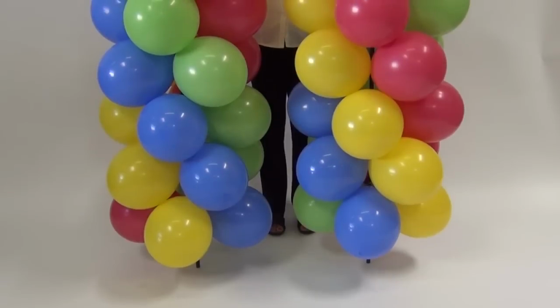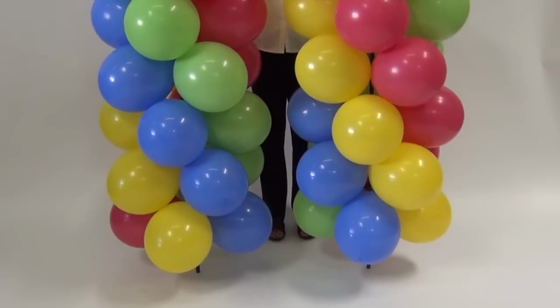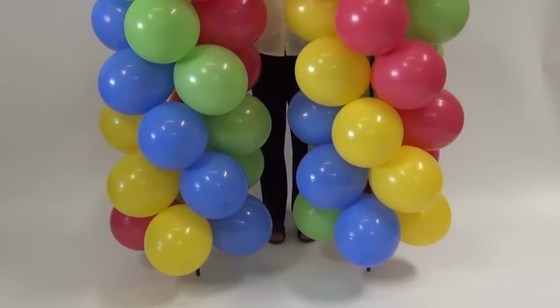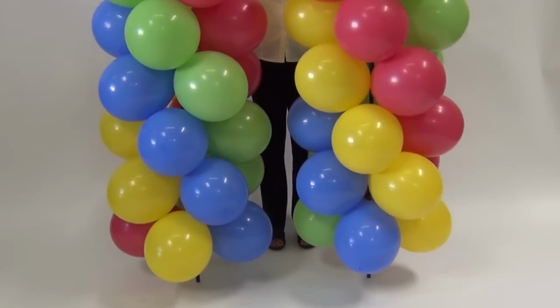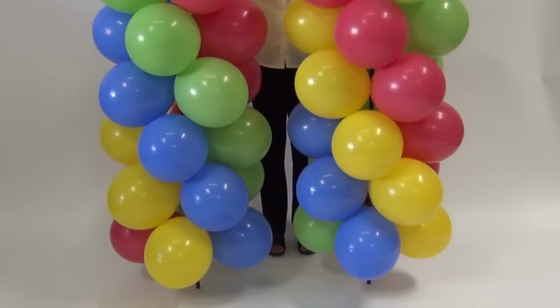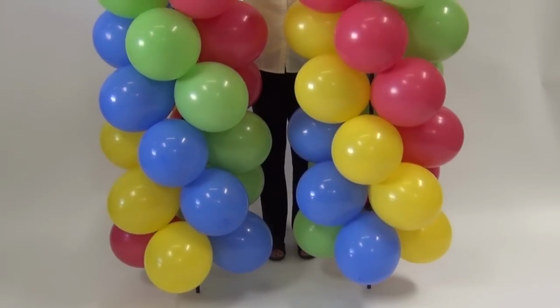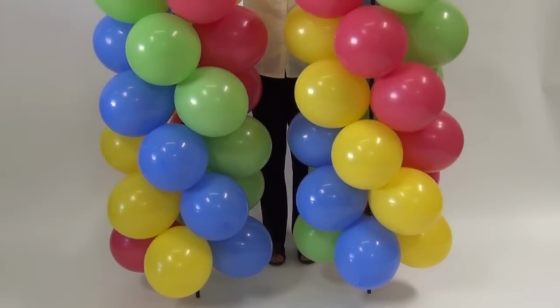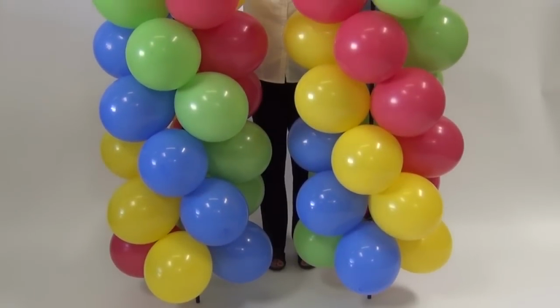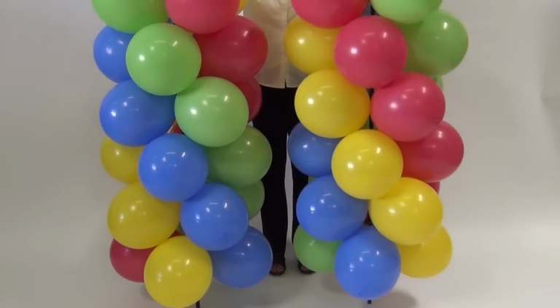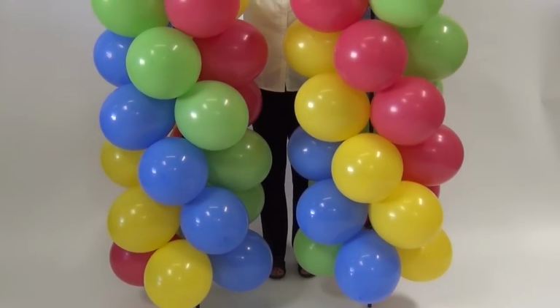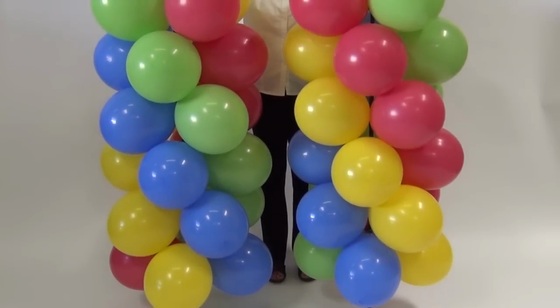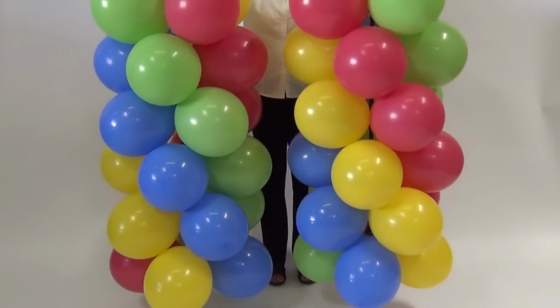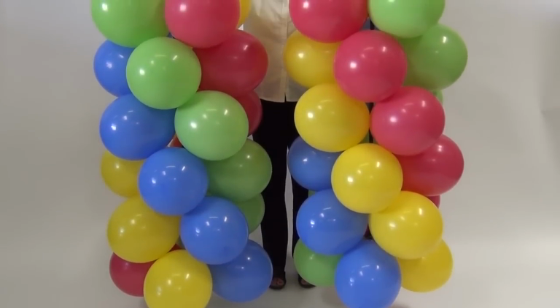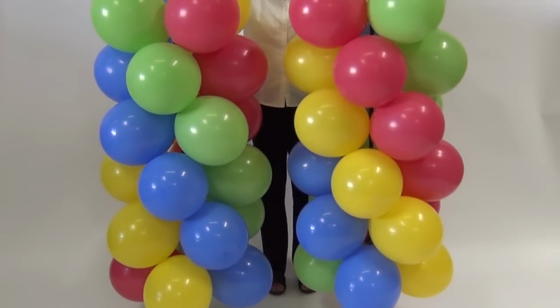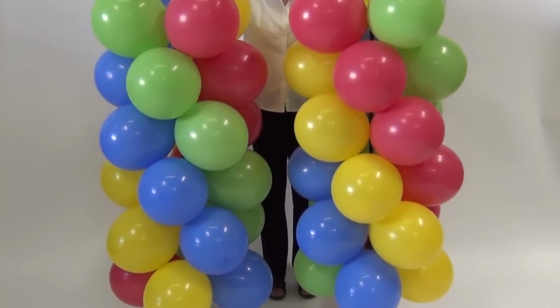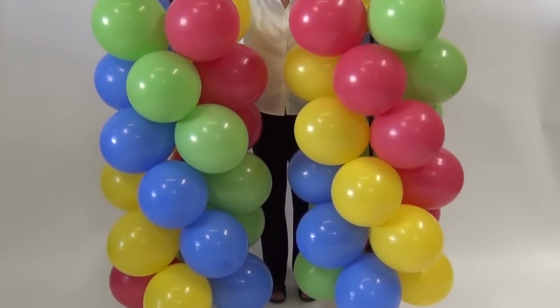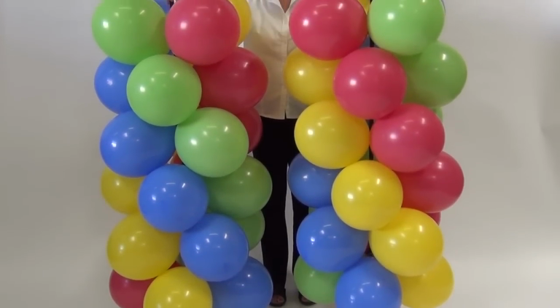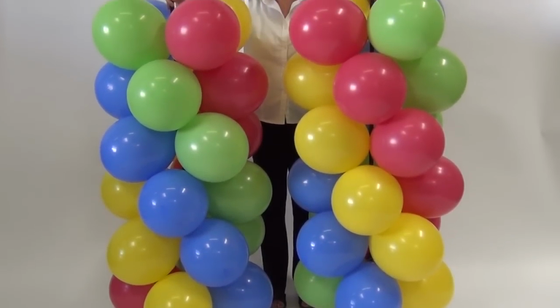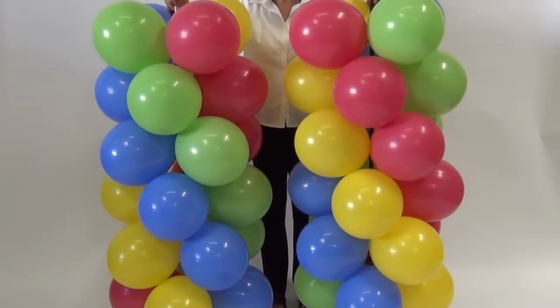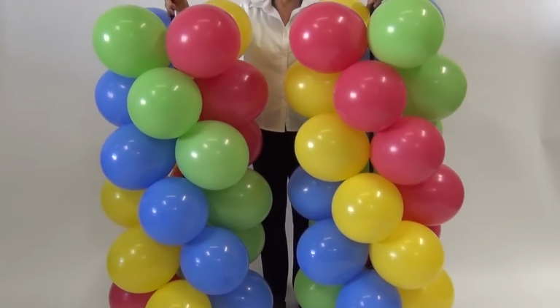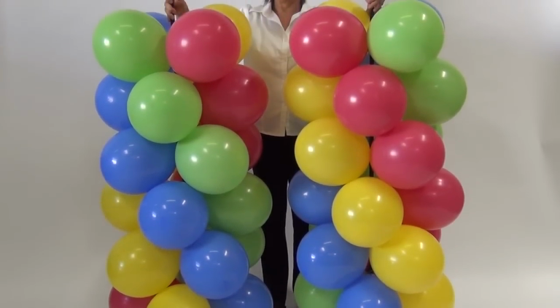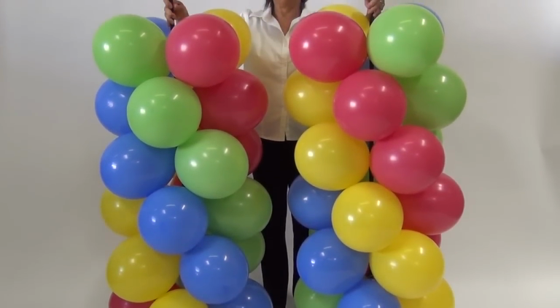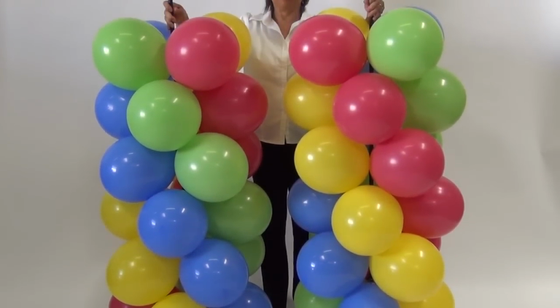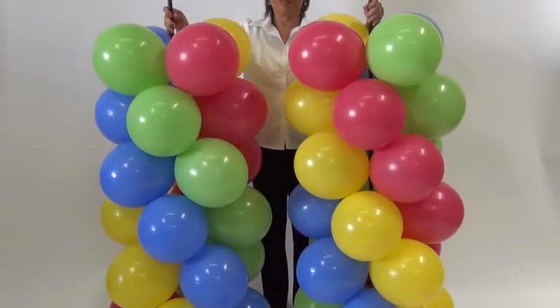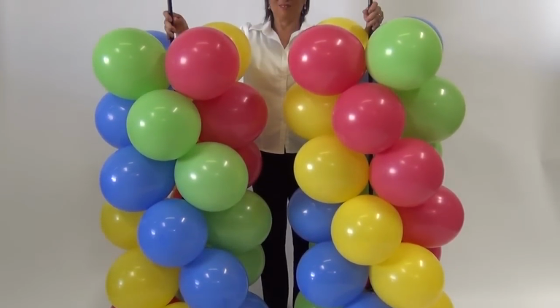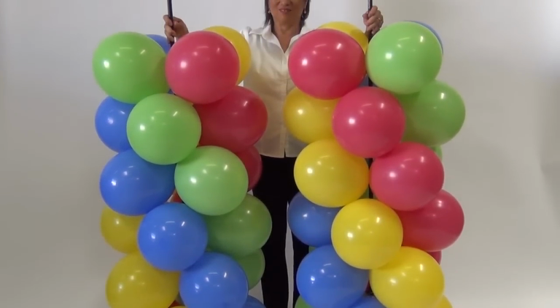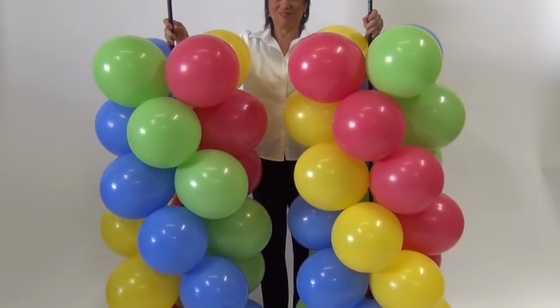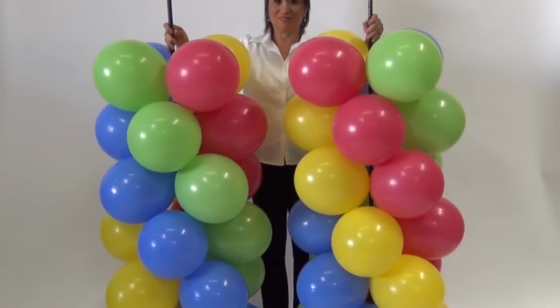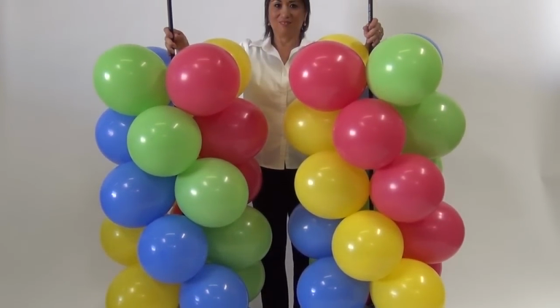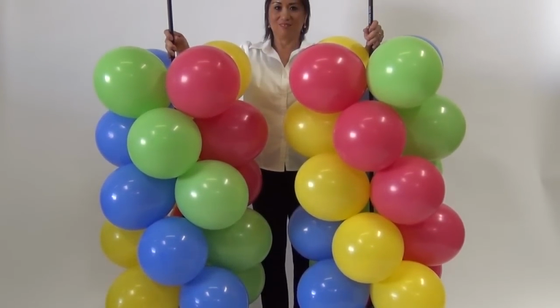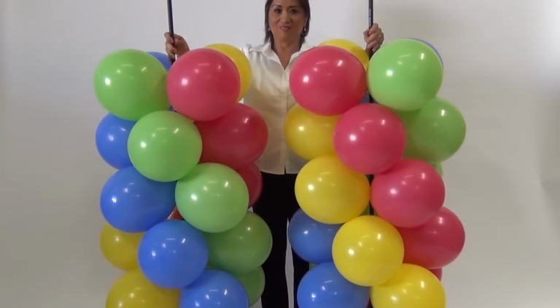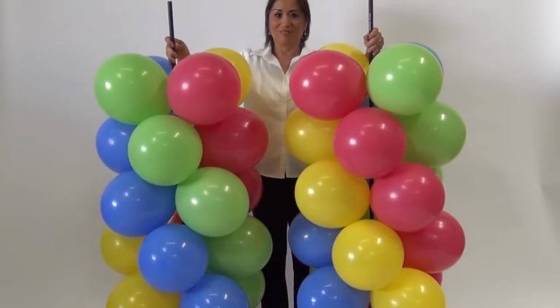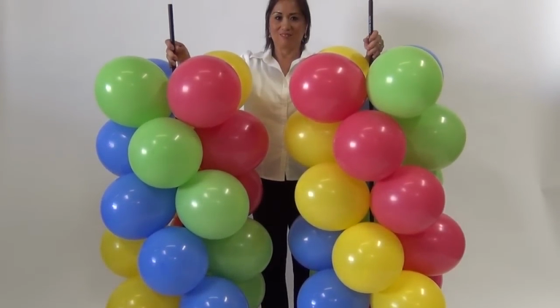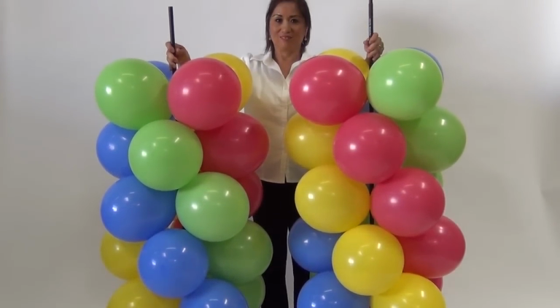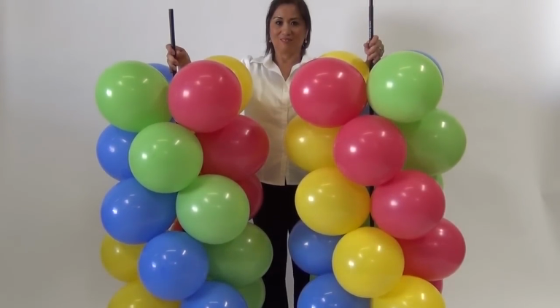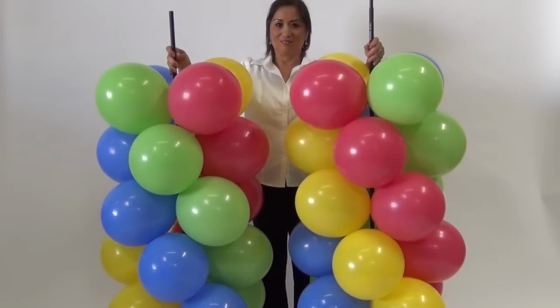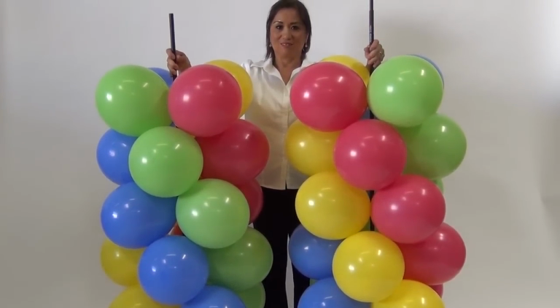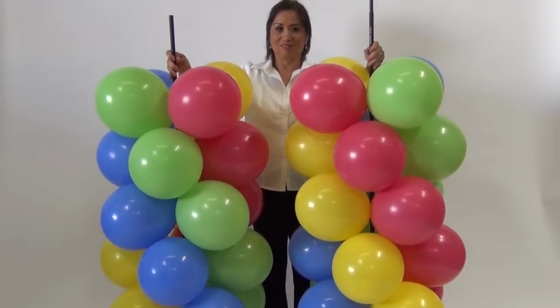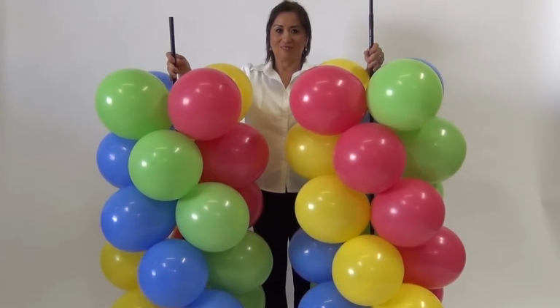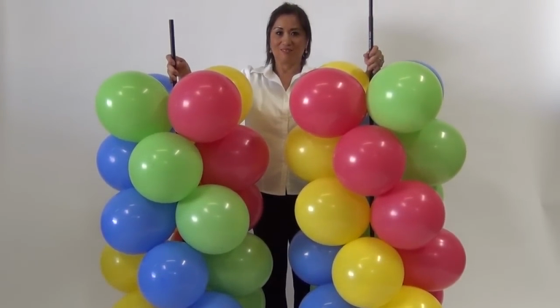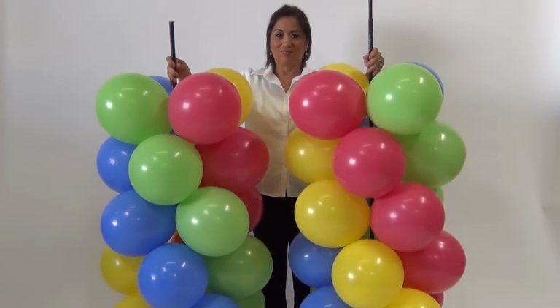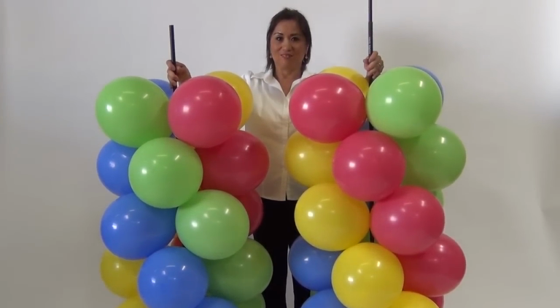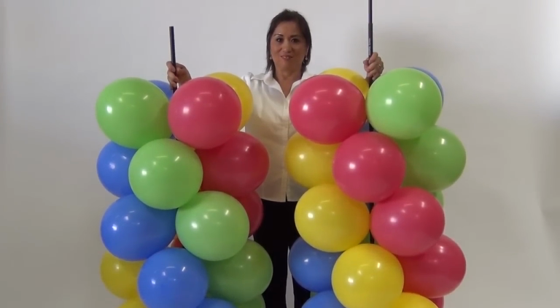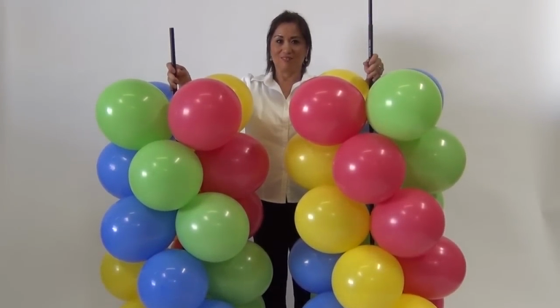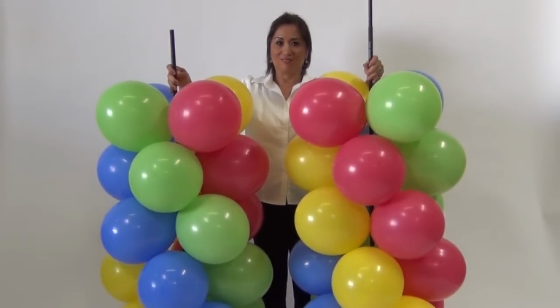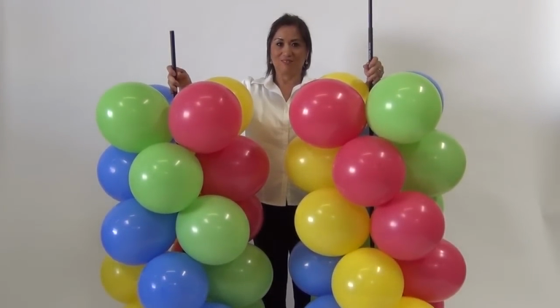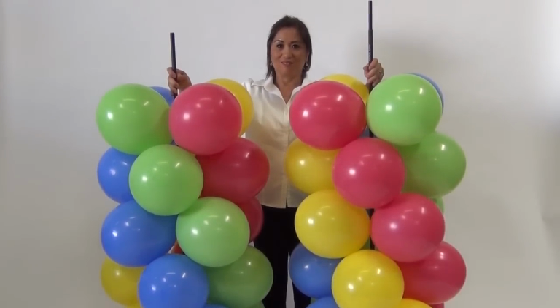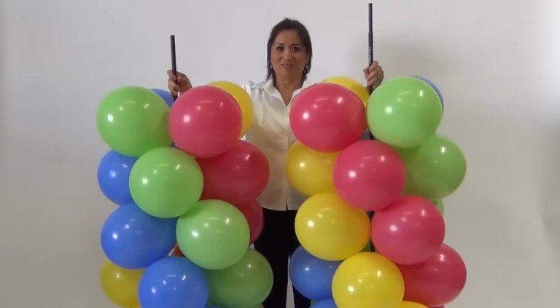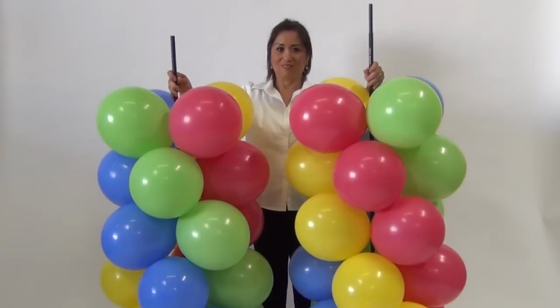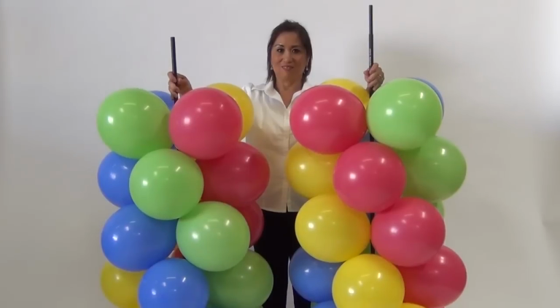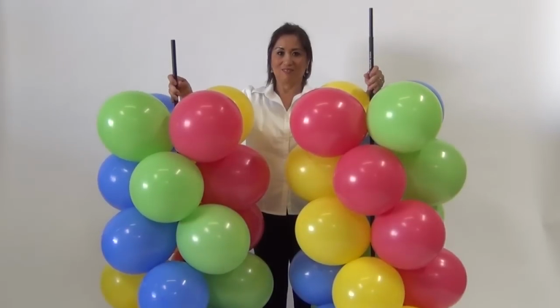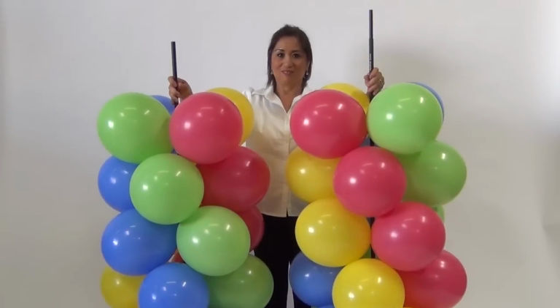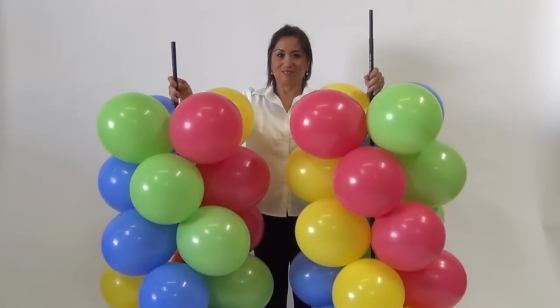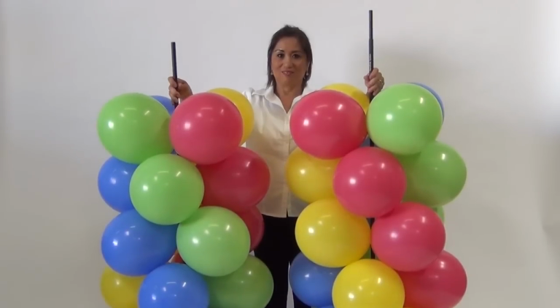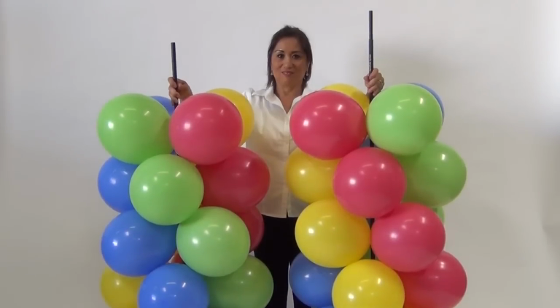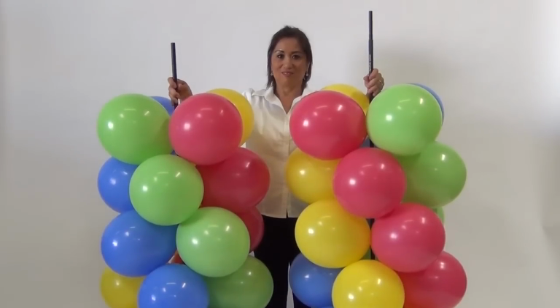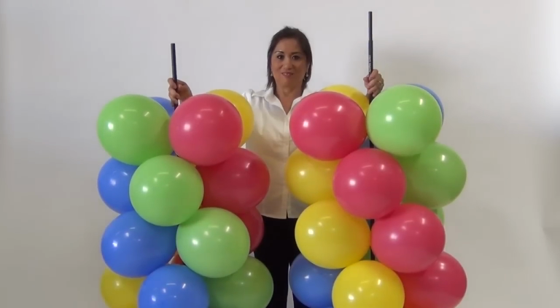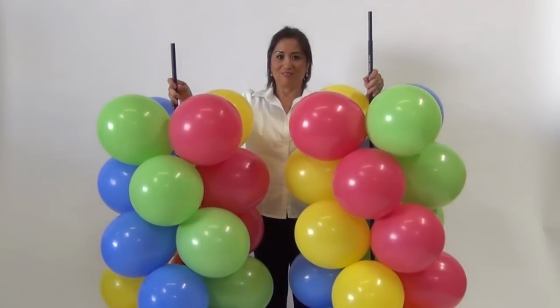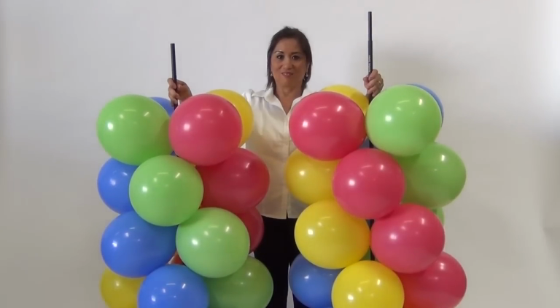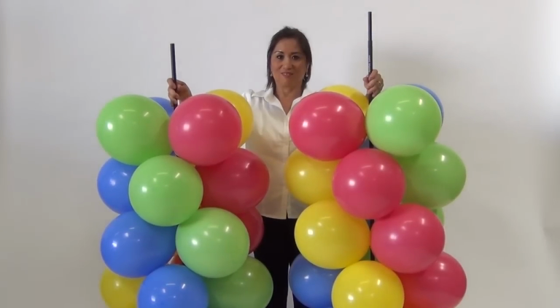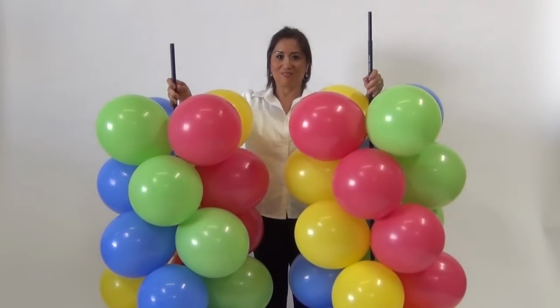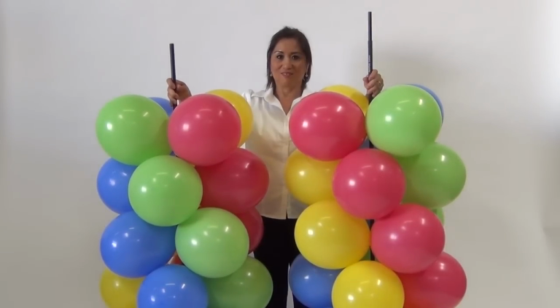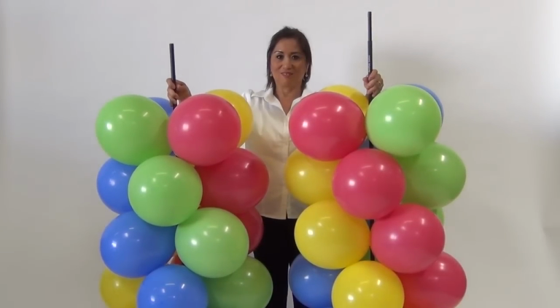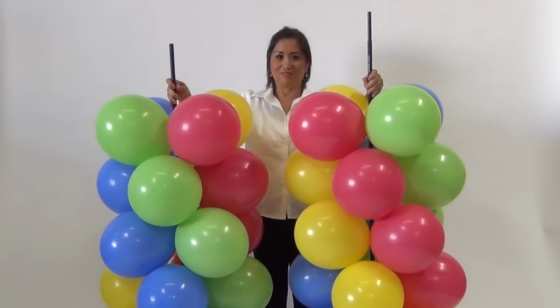Cluster your balloons on the Aeropole. This can be done on the job site or on individual pole sections that you can transport and assemble later.